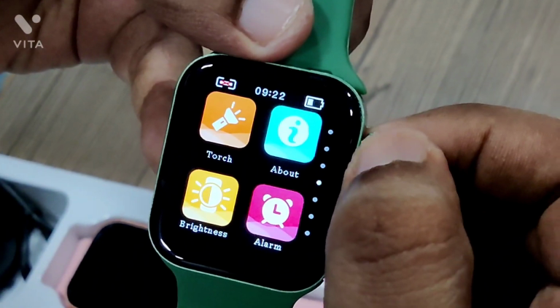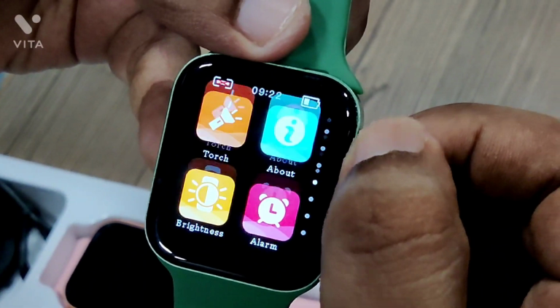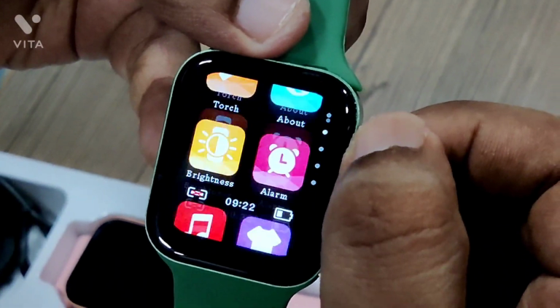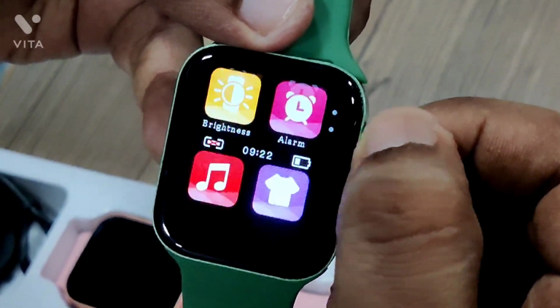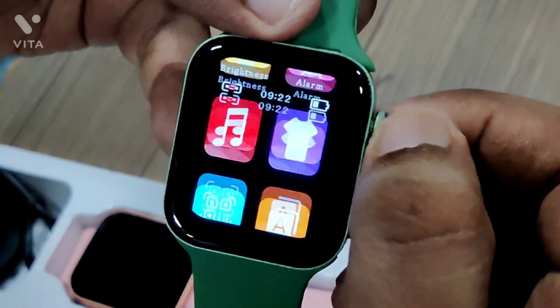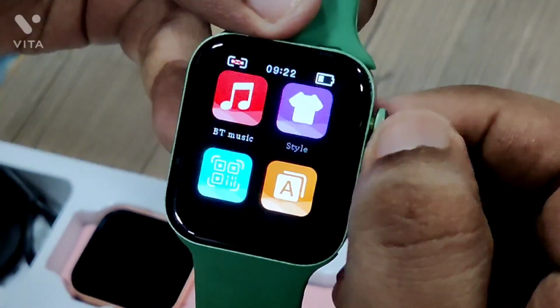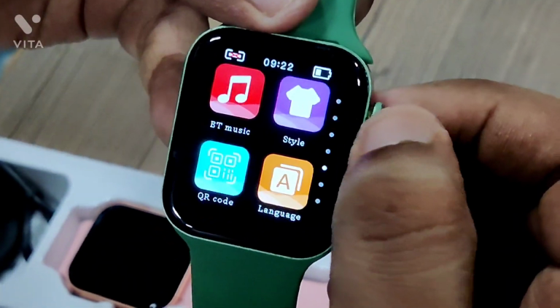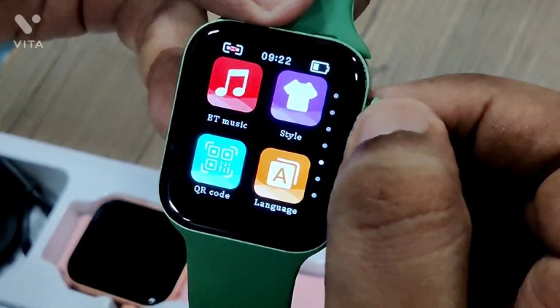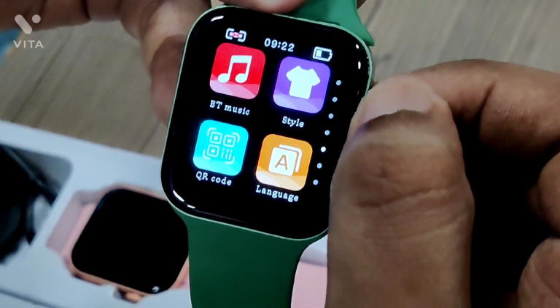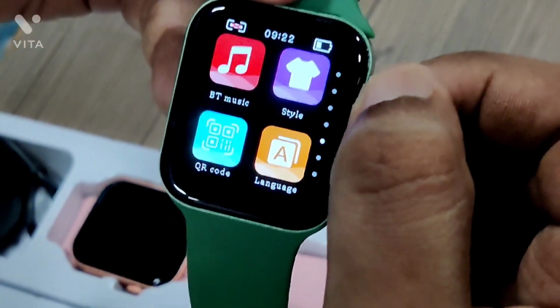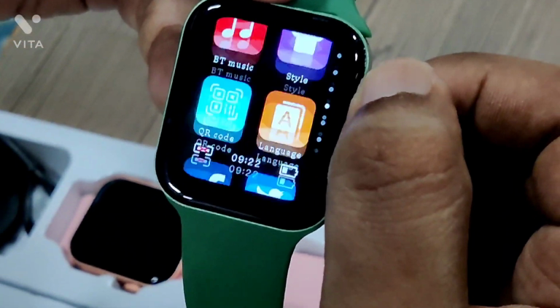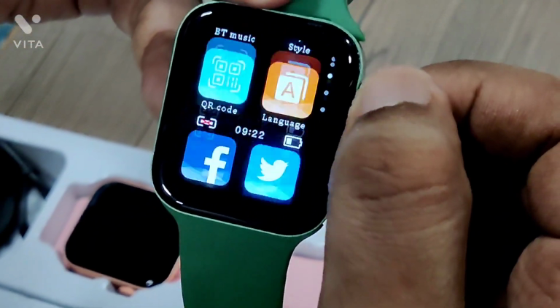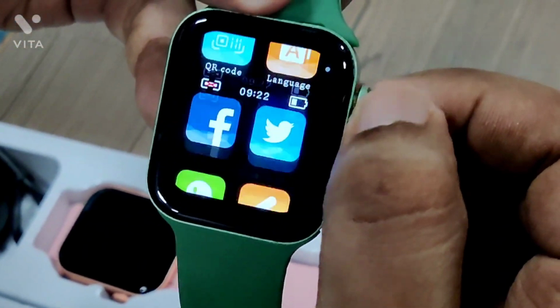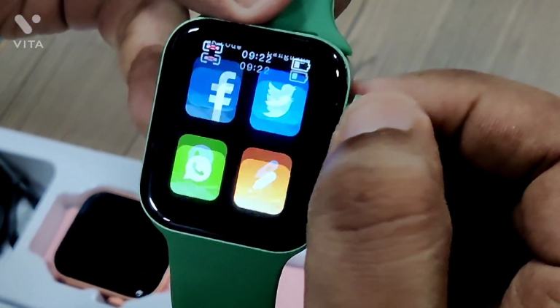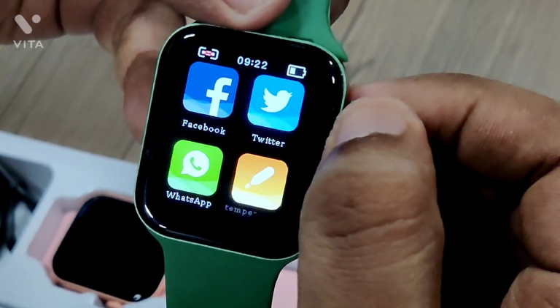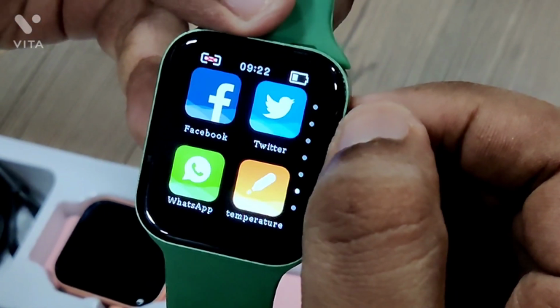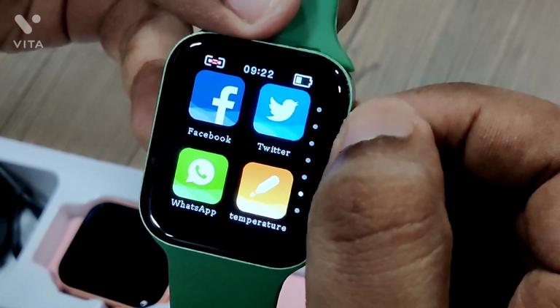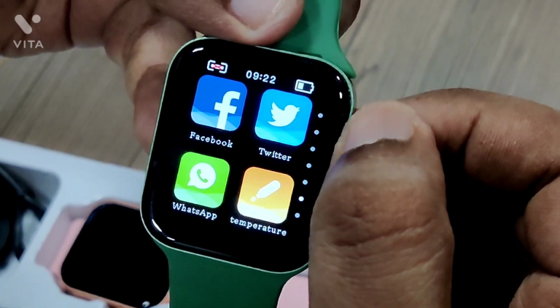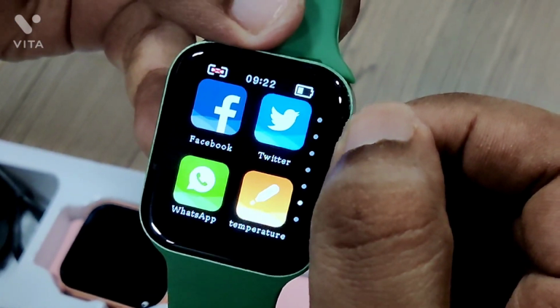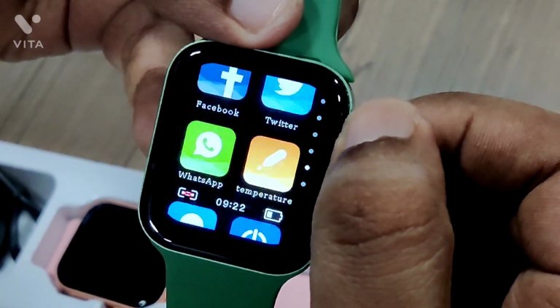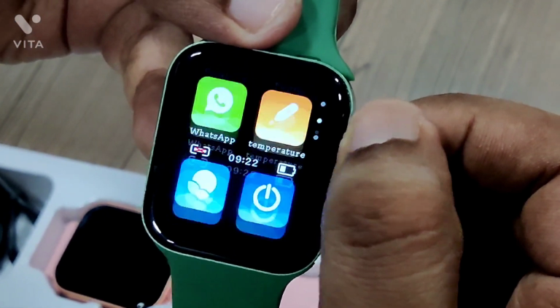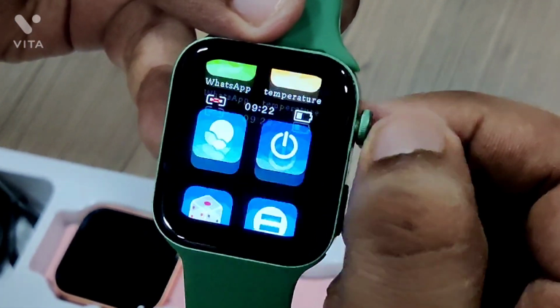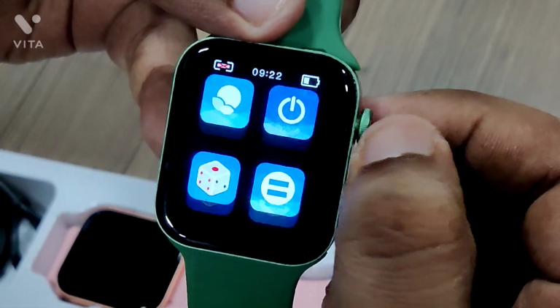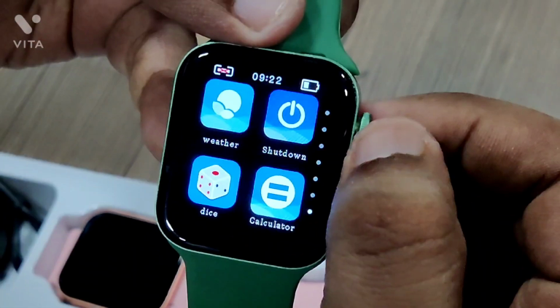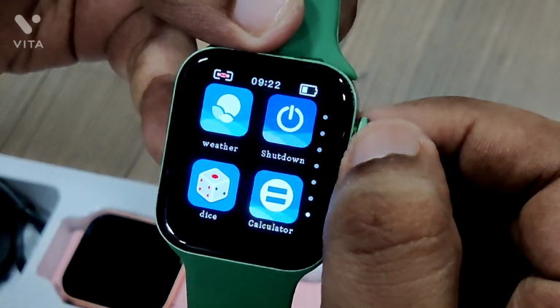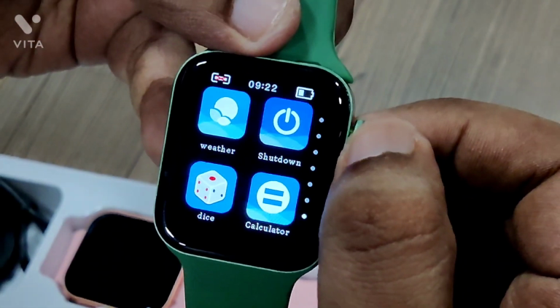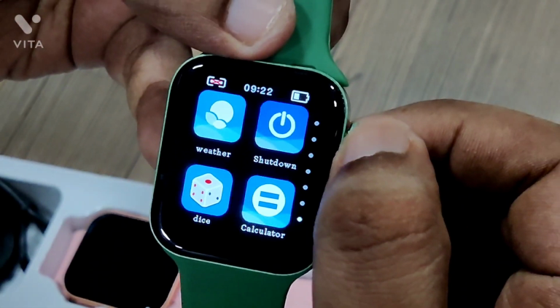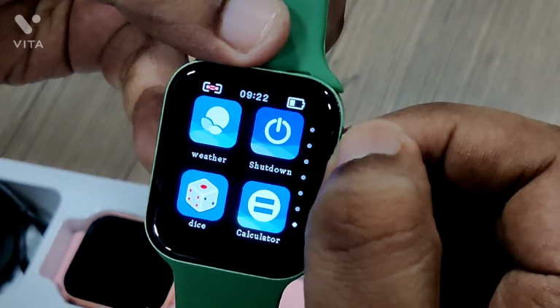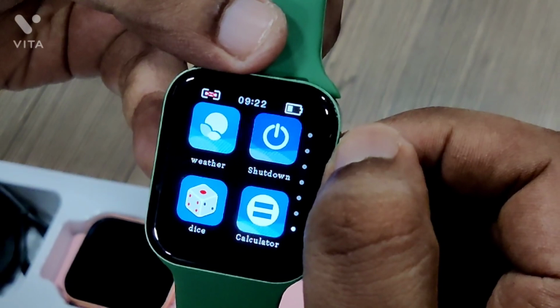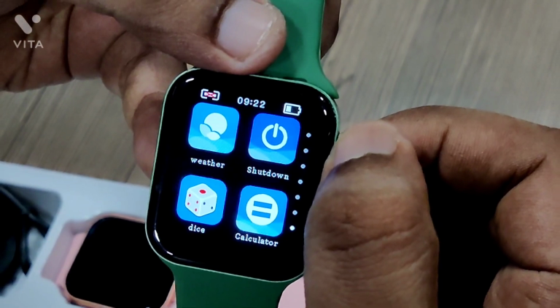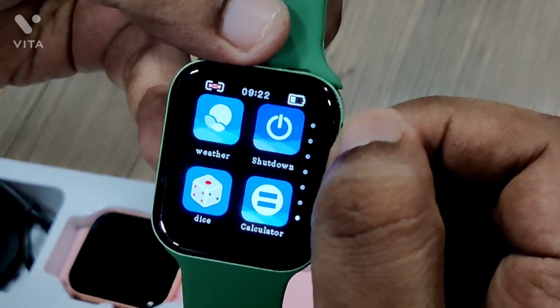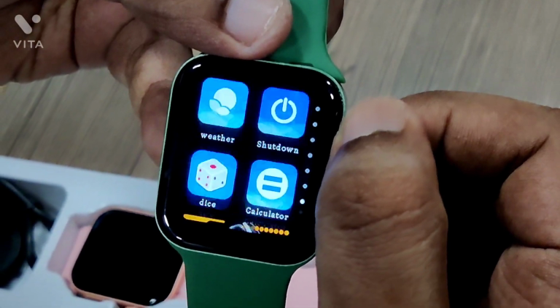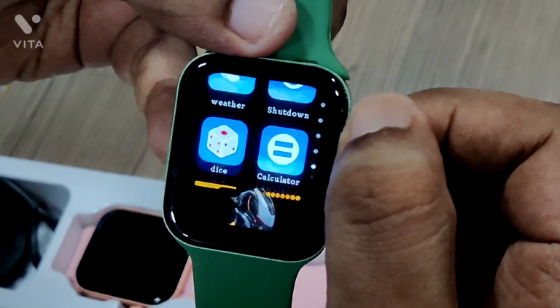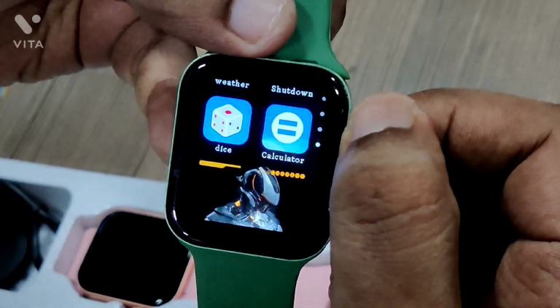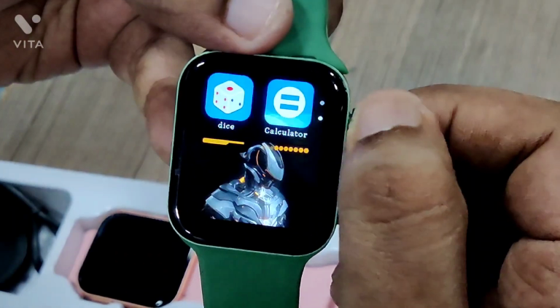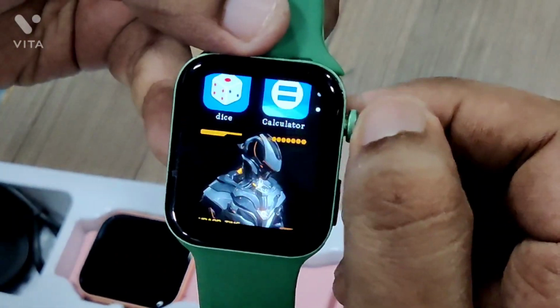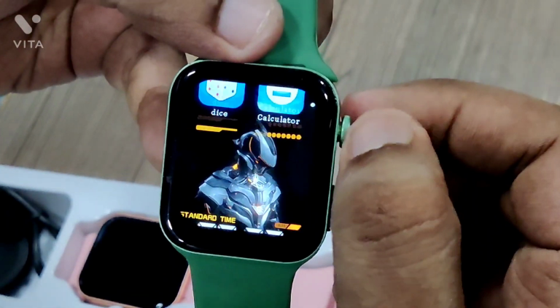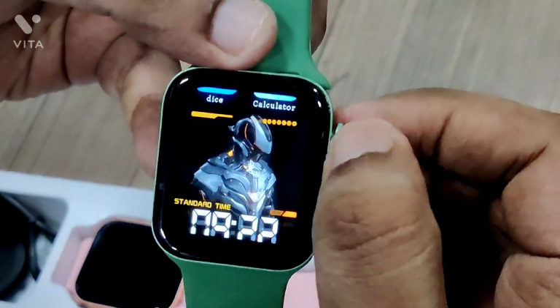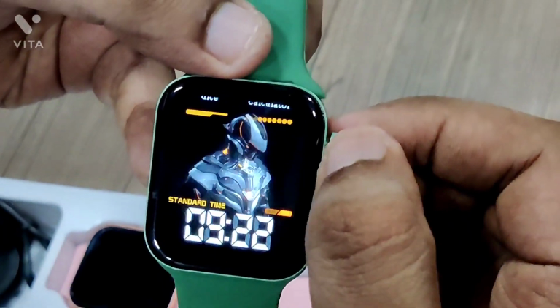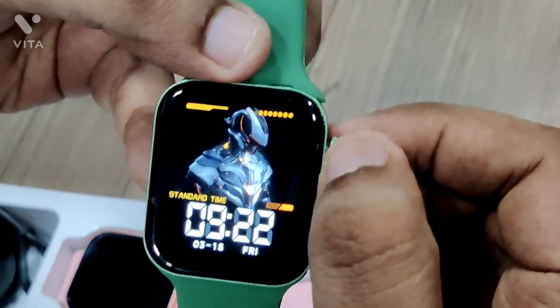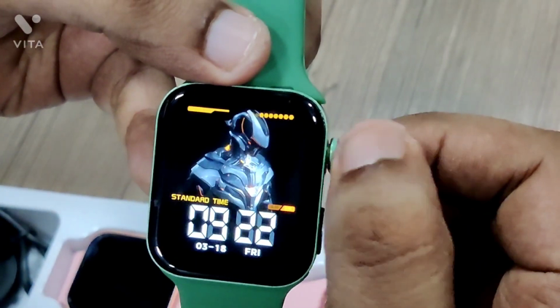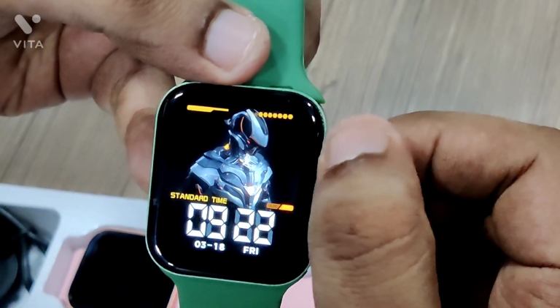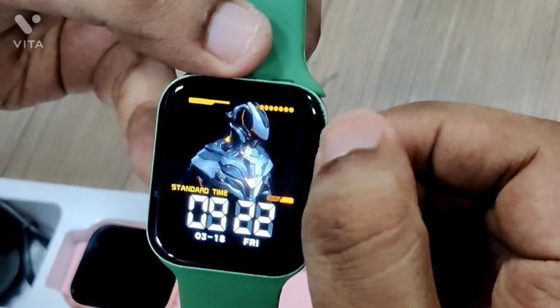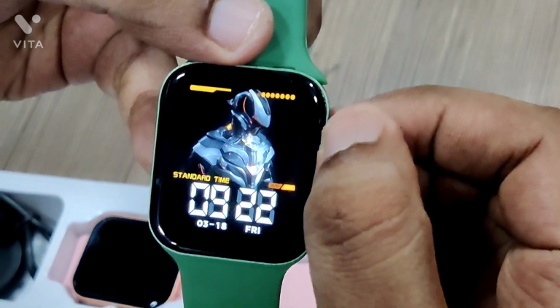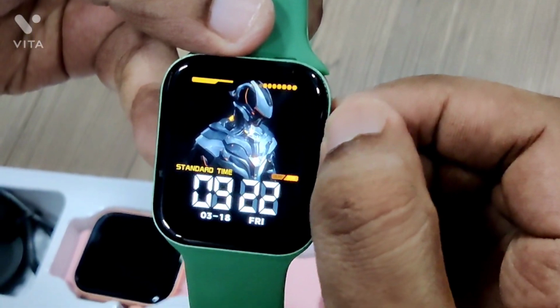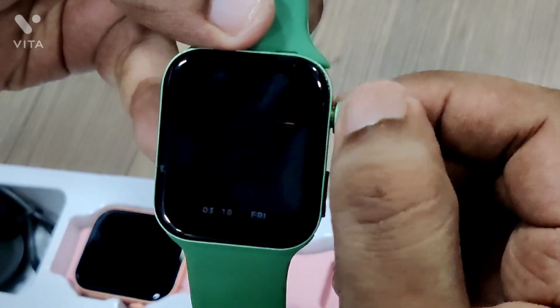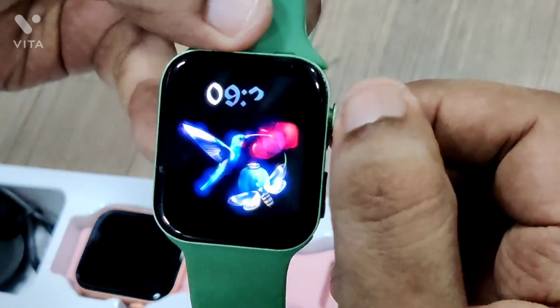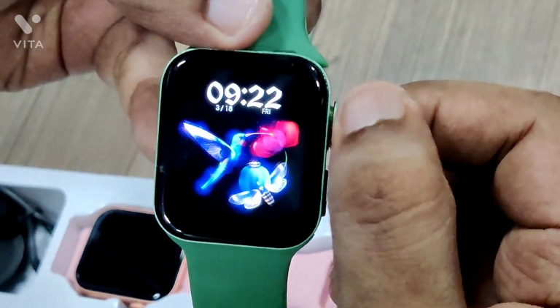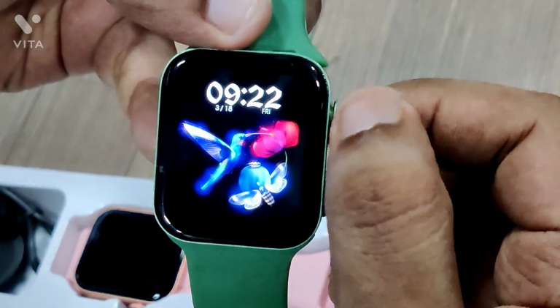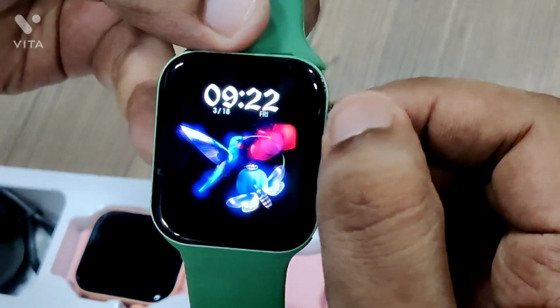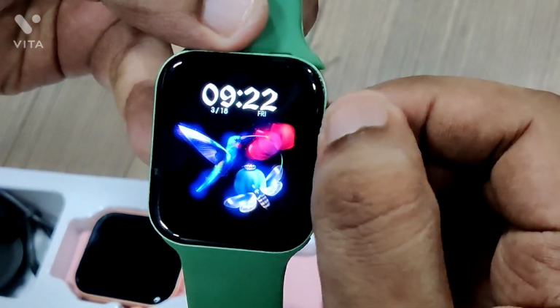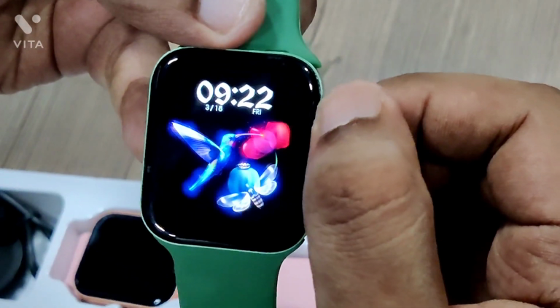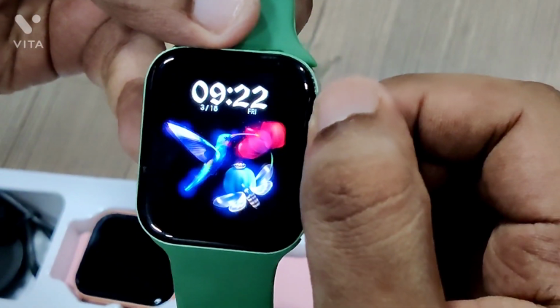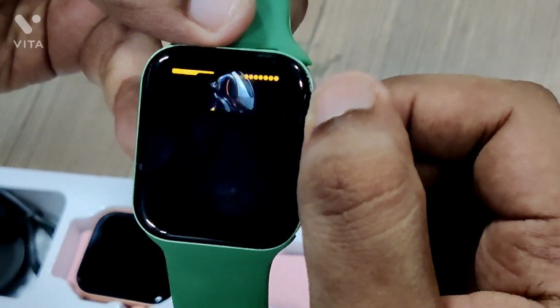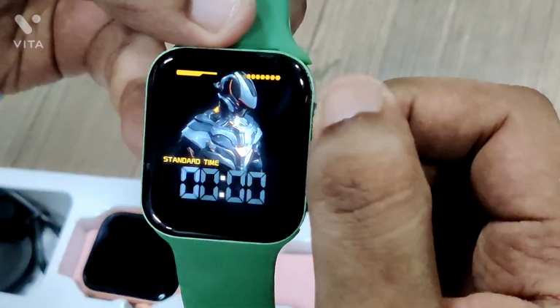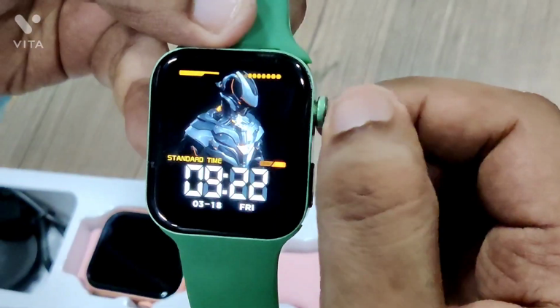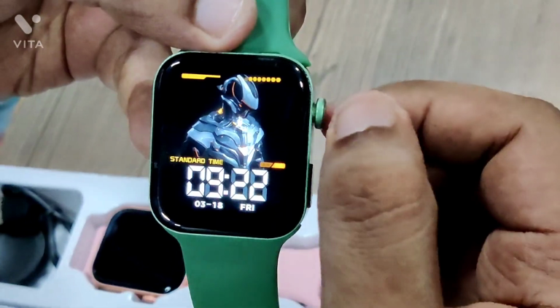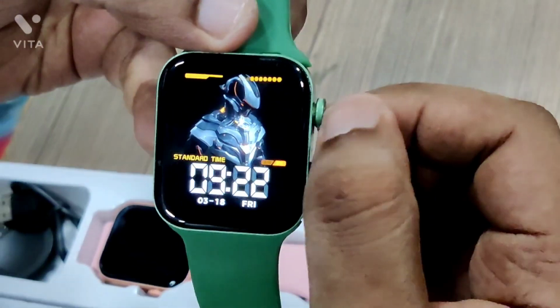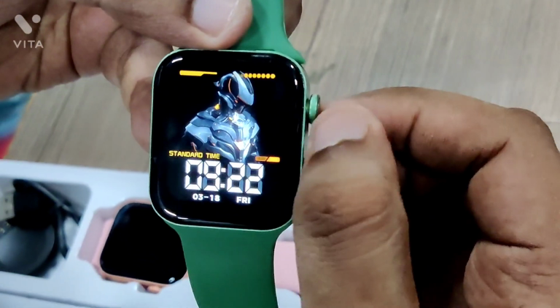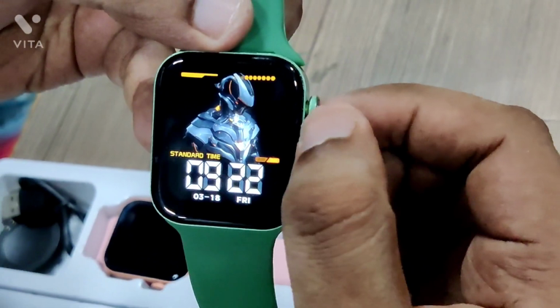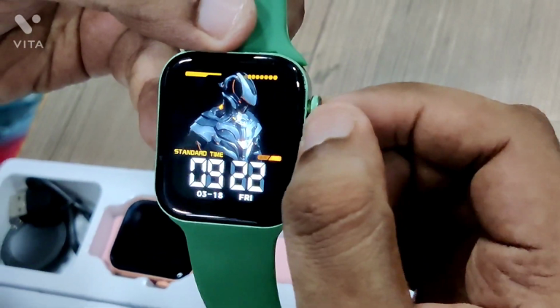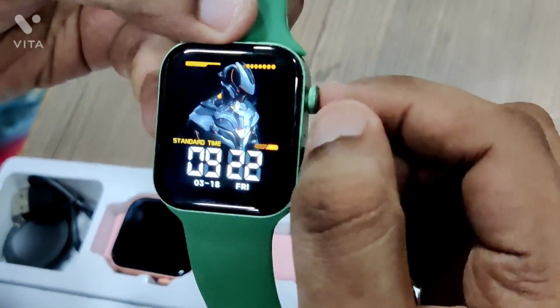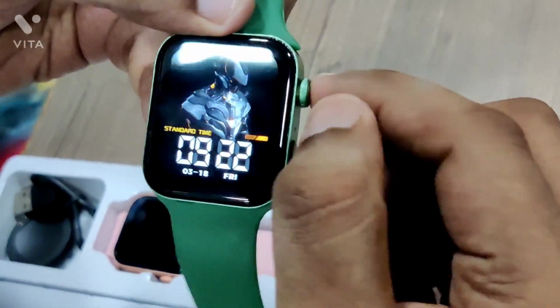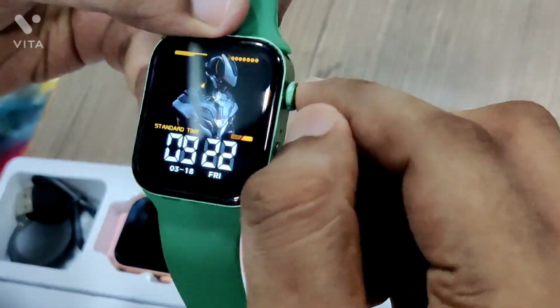For the watch faces, there are 5 faces. For the menu style, there are 4 styles.